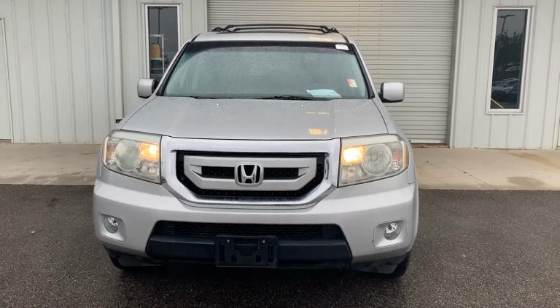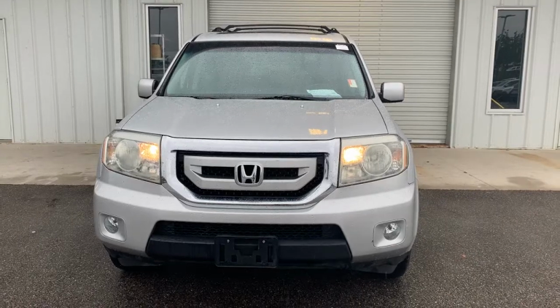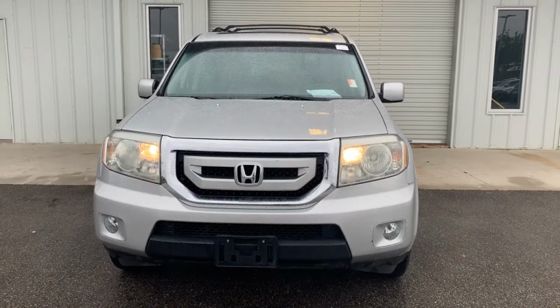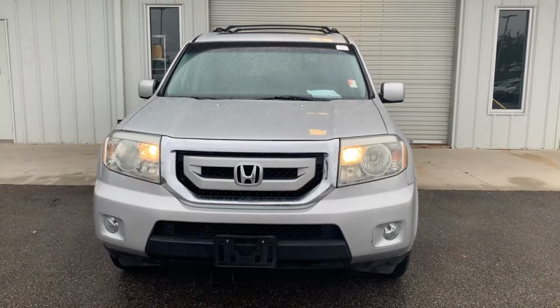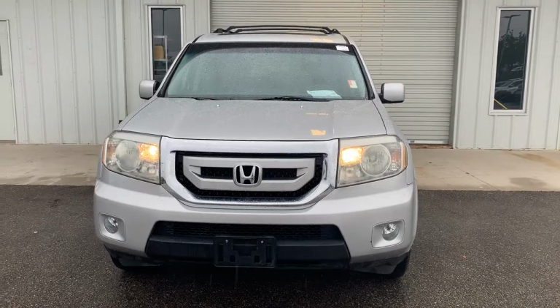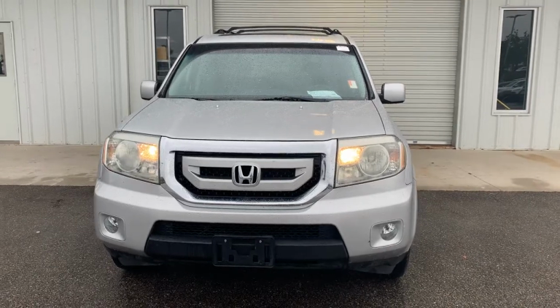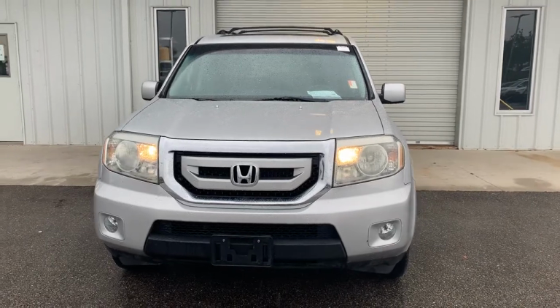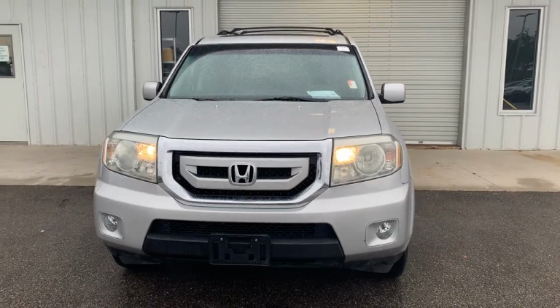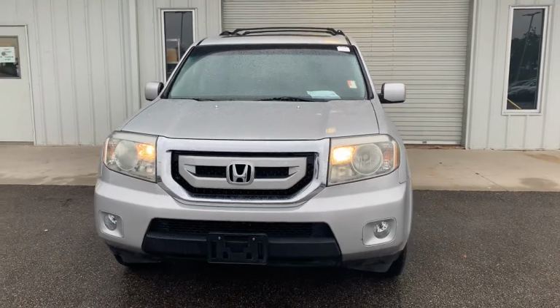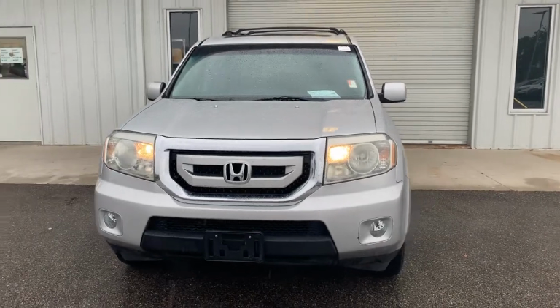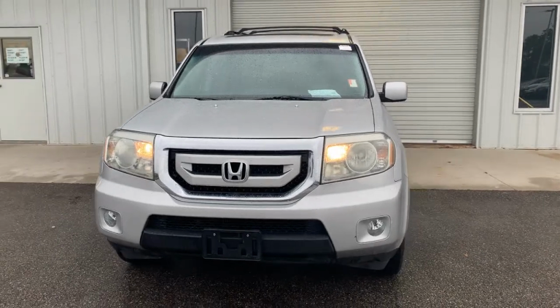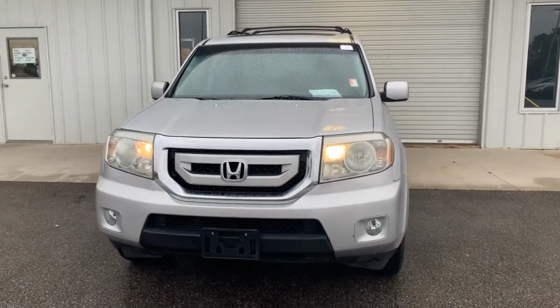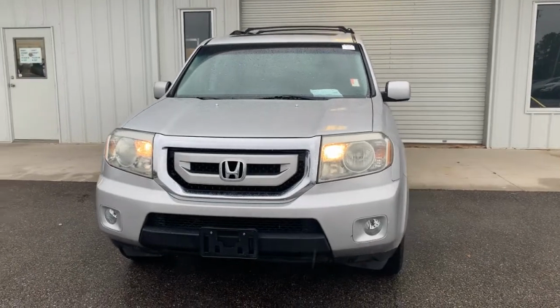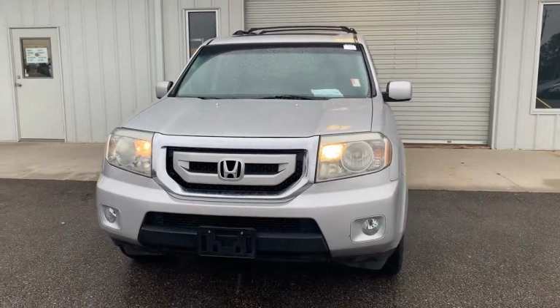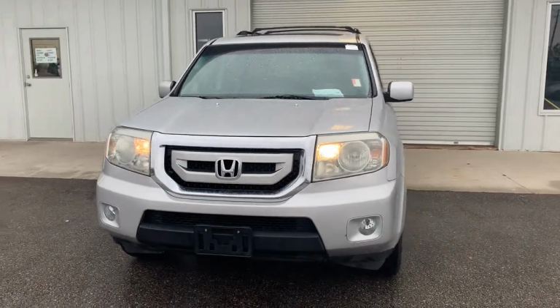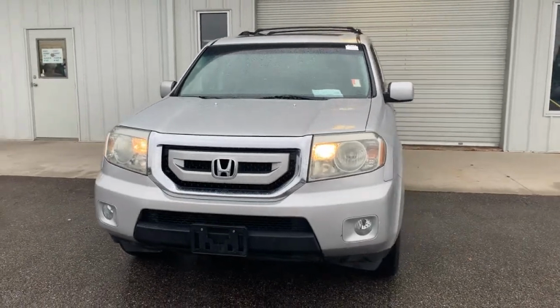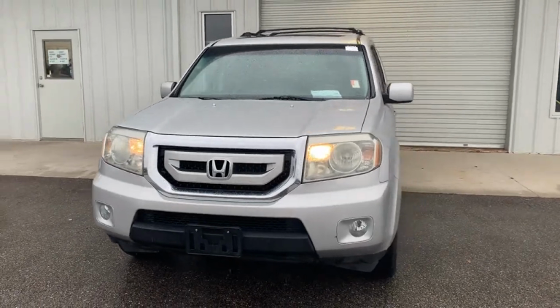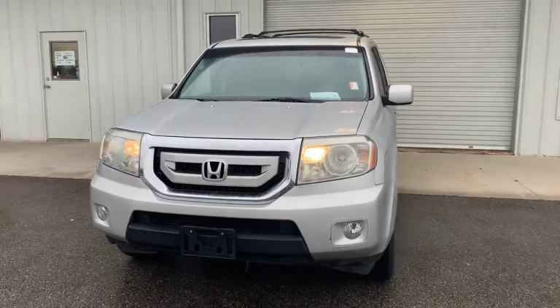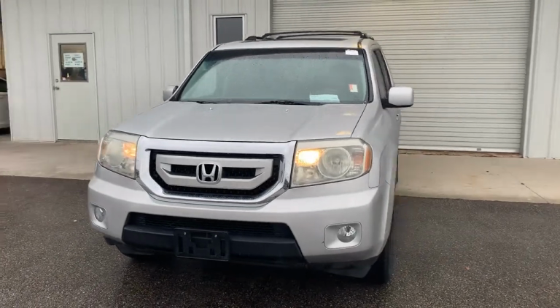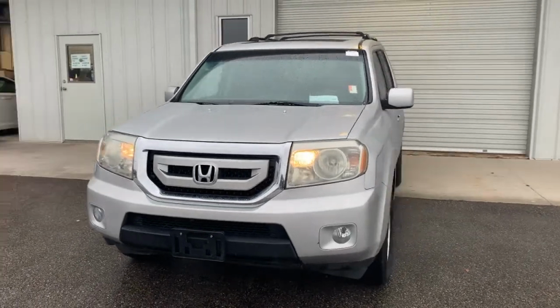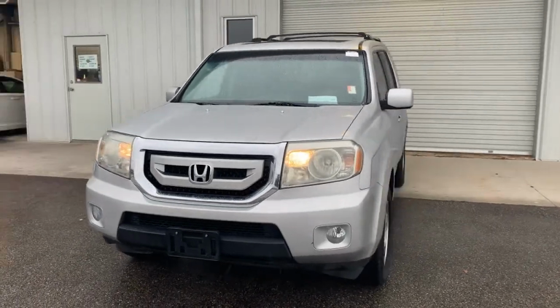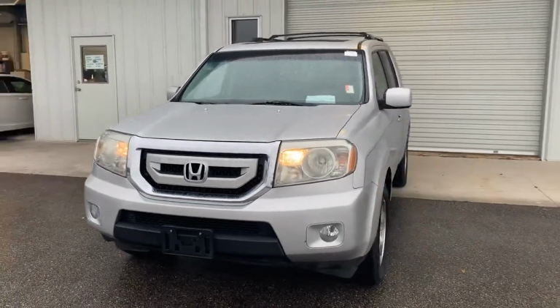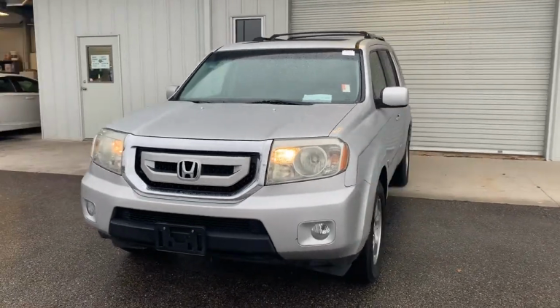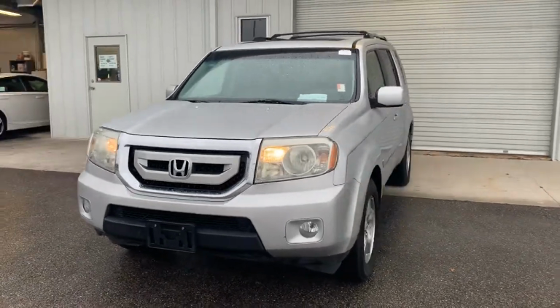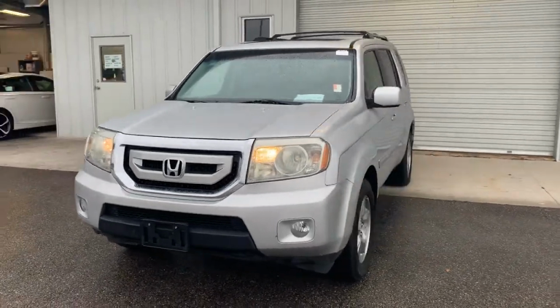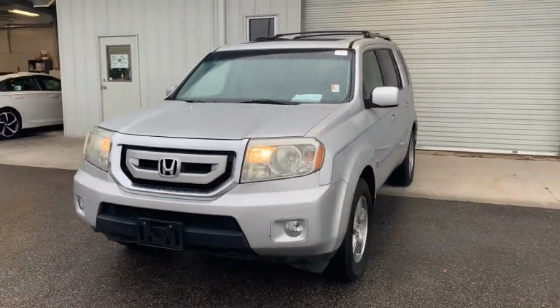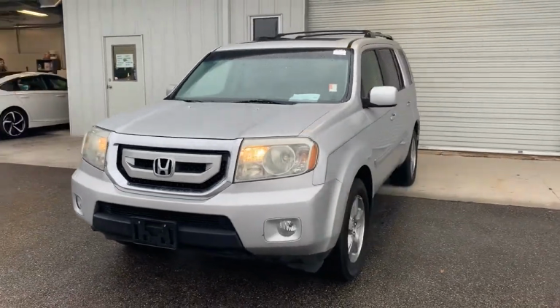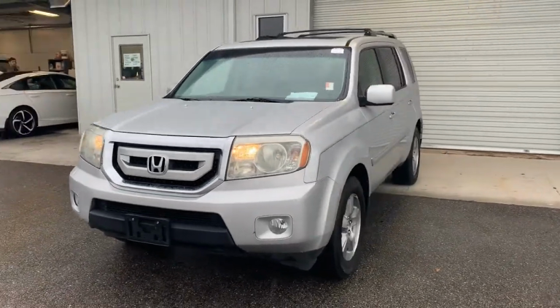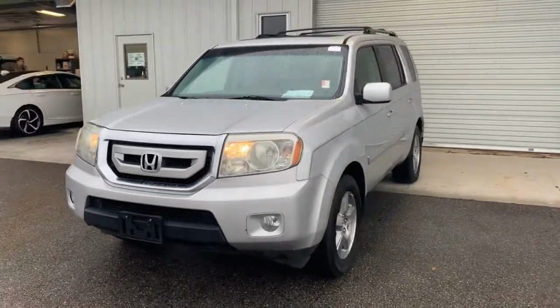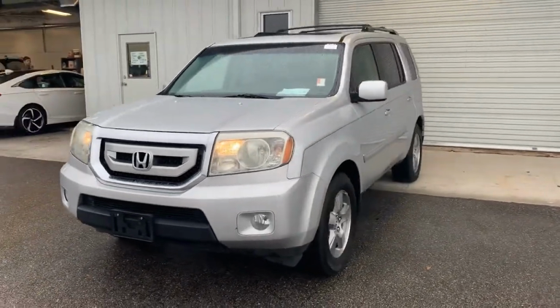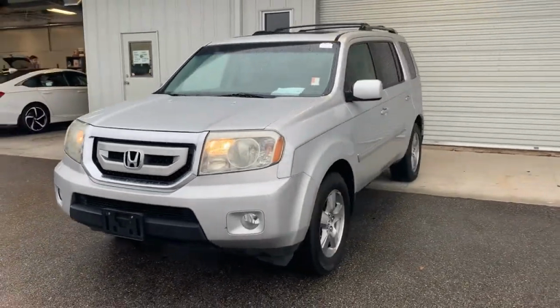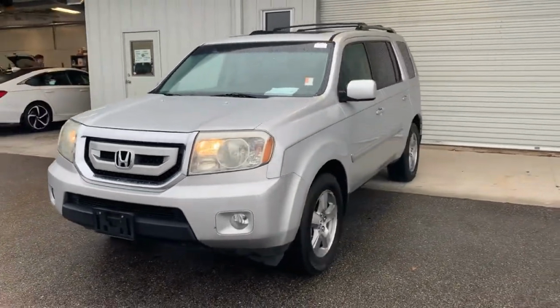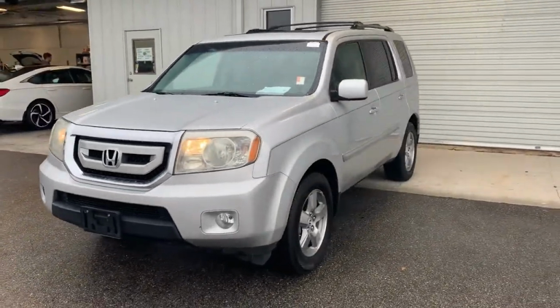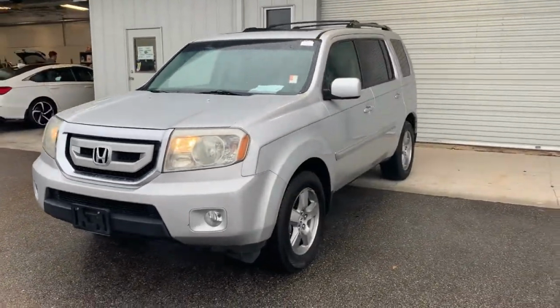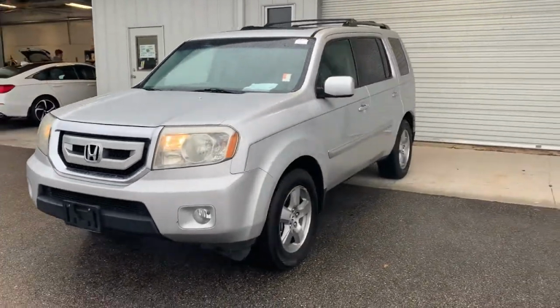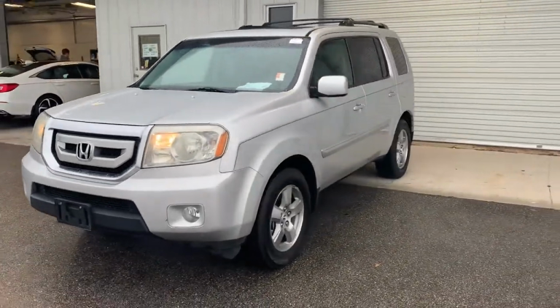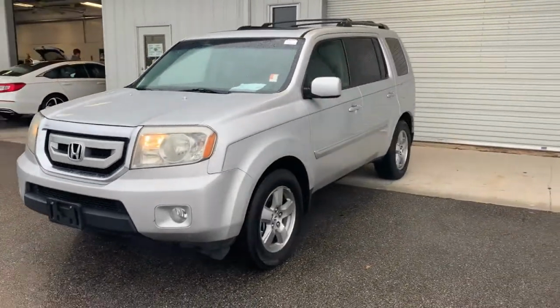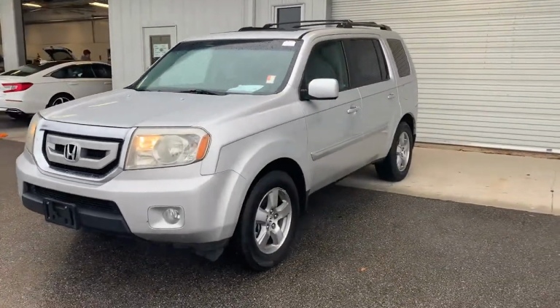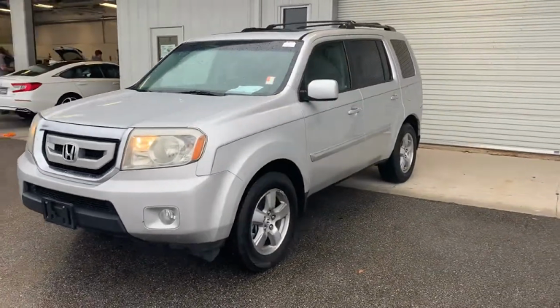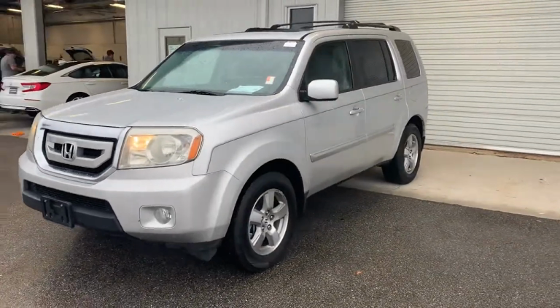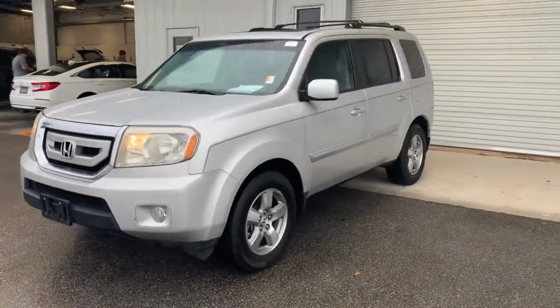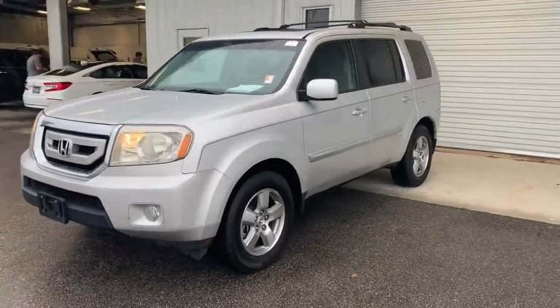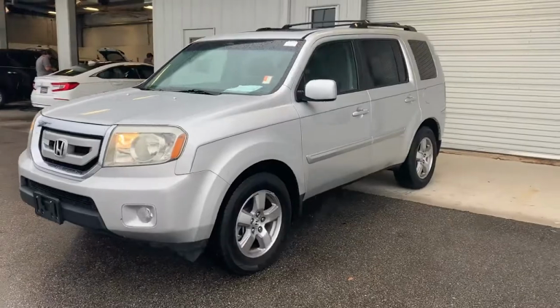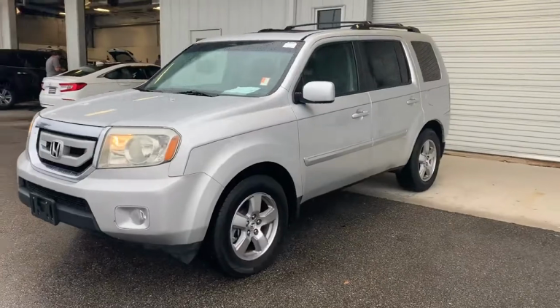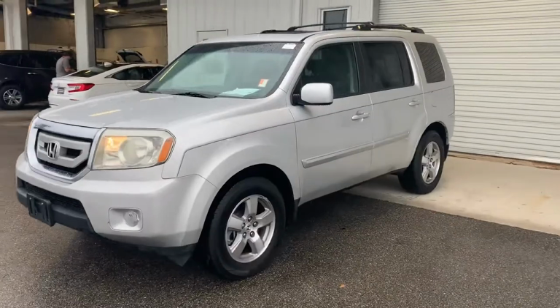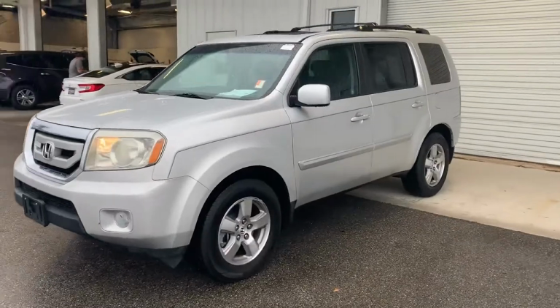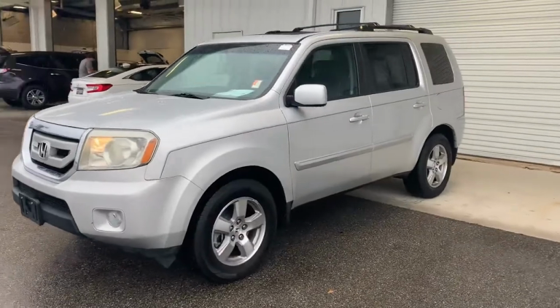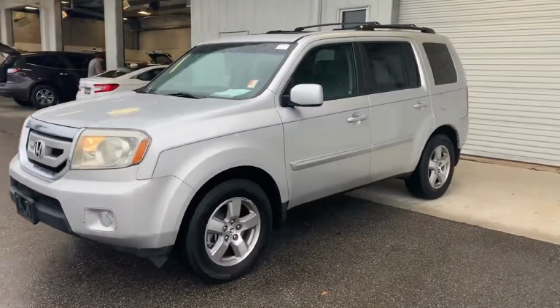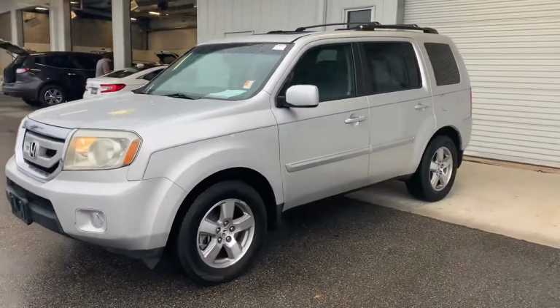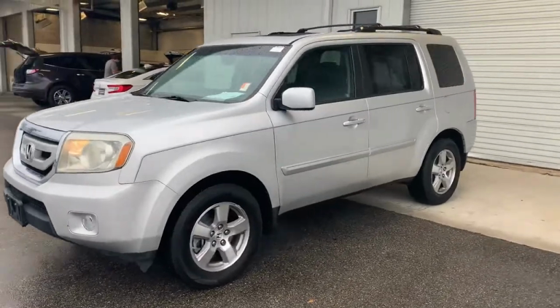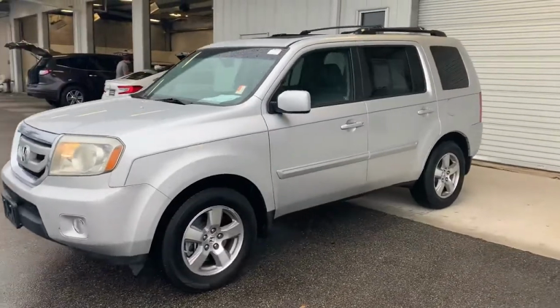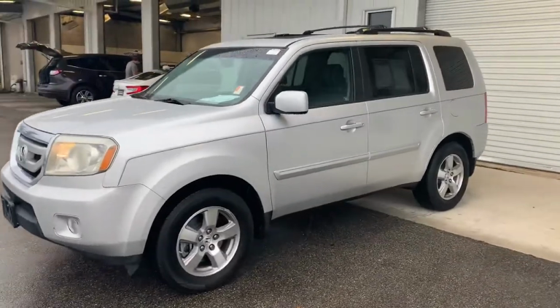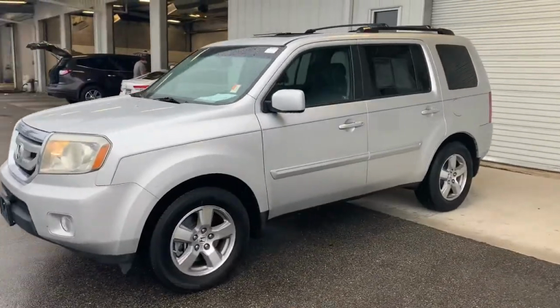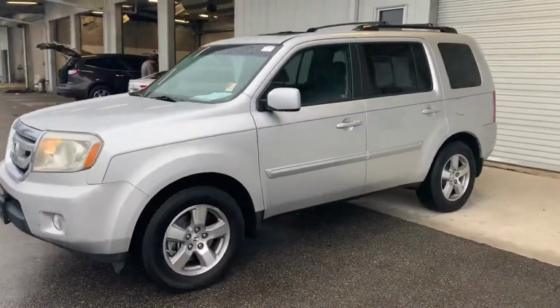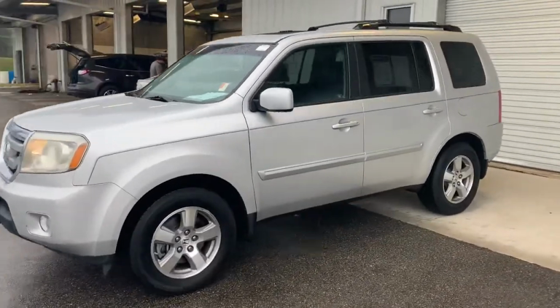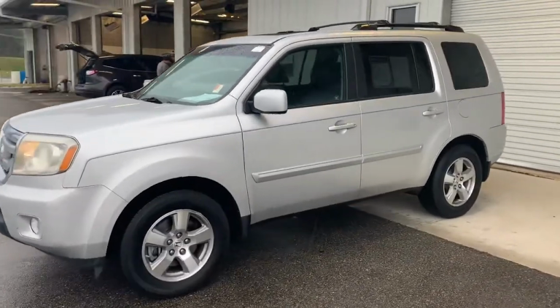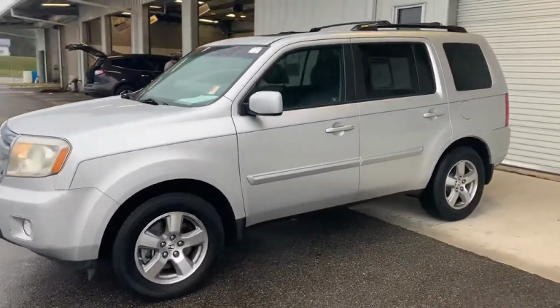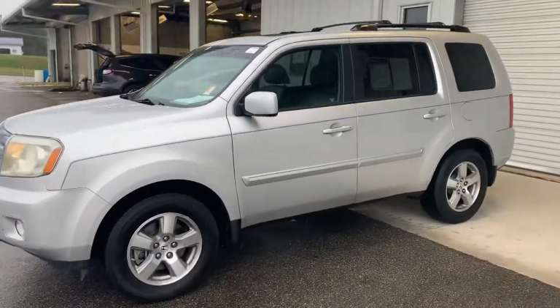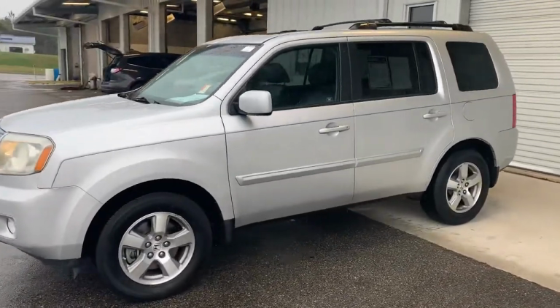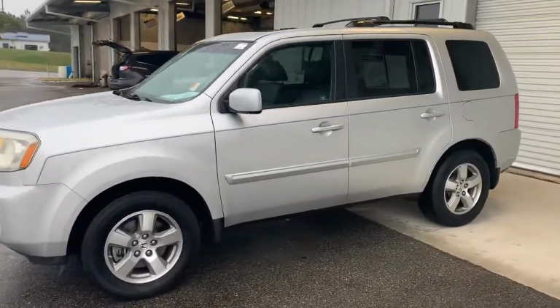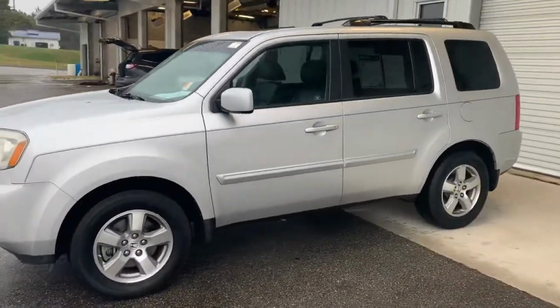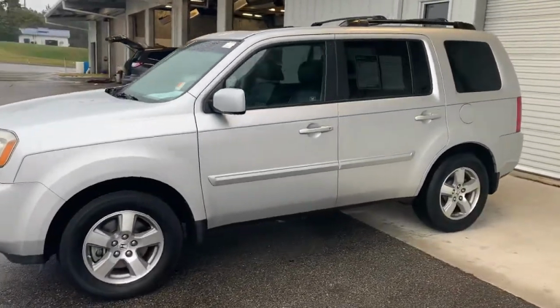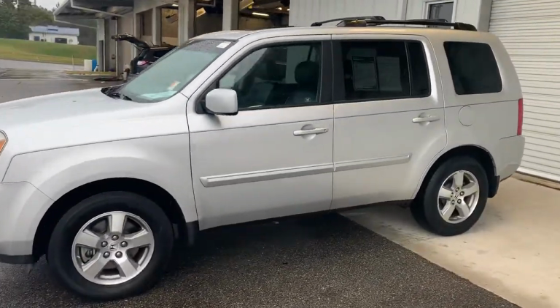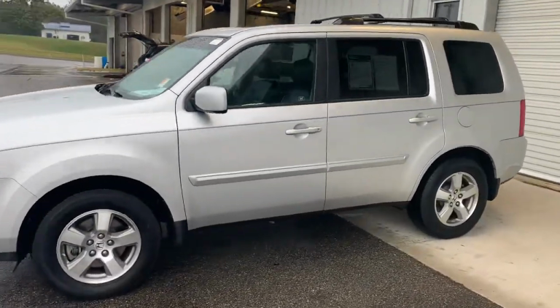Joshua Powell here at Sam Boswell Honda, and this is the 2009 Honda Pilot EXL.